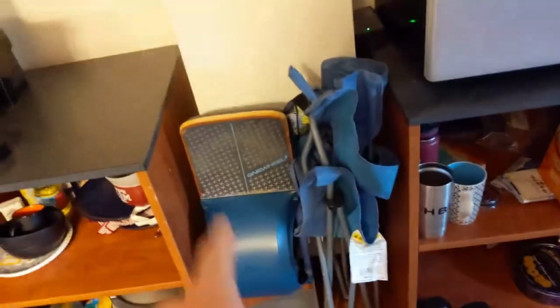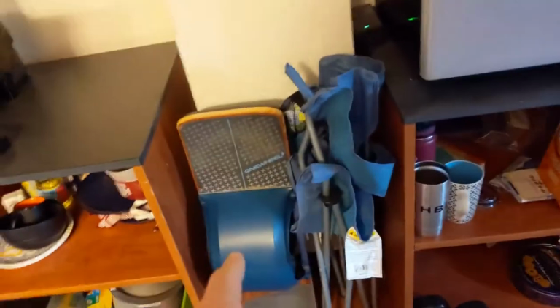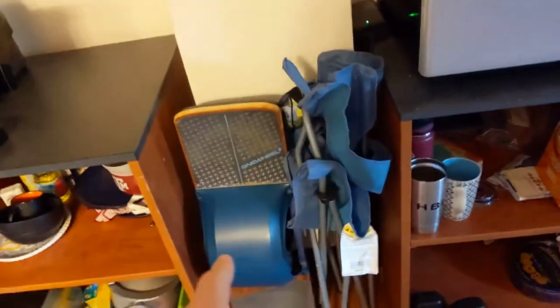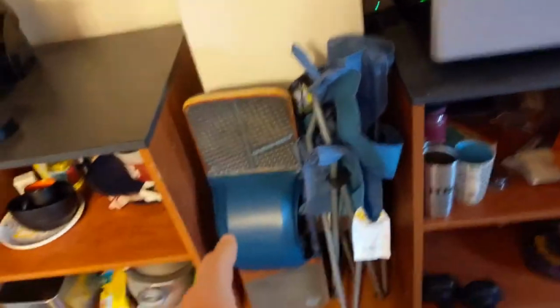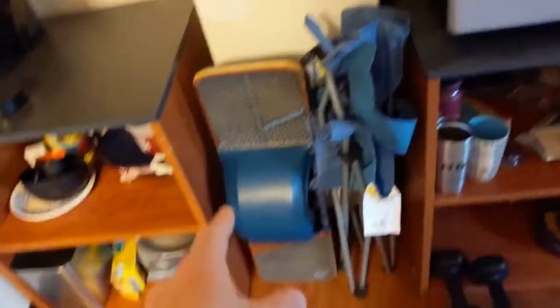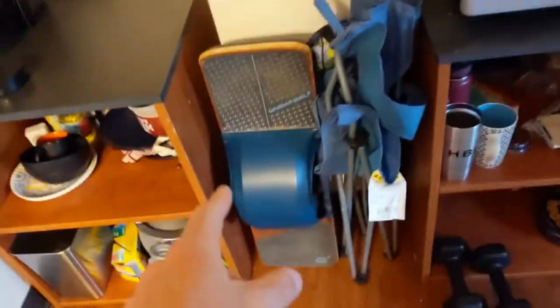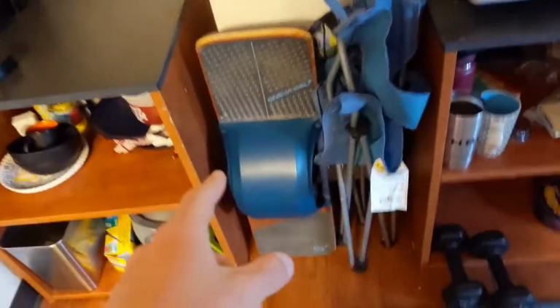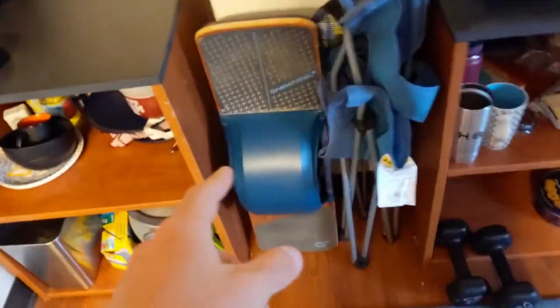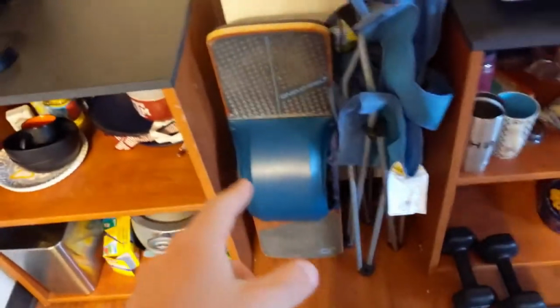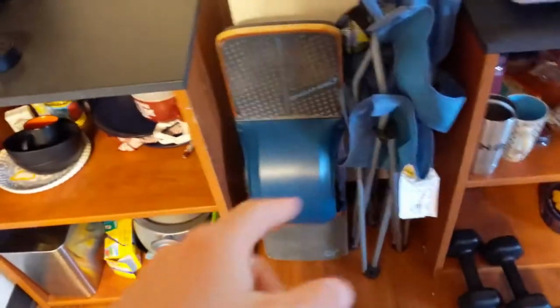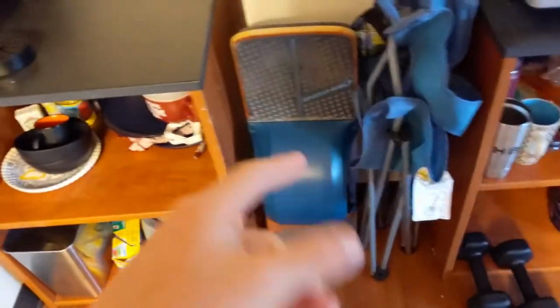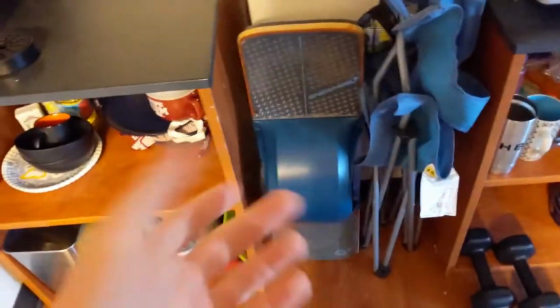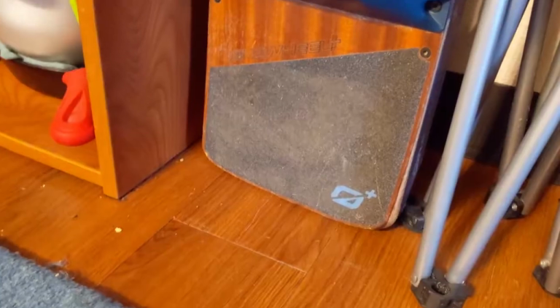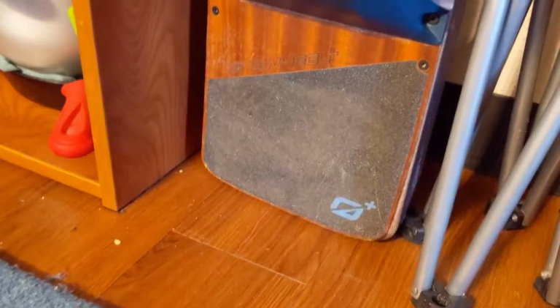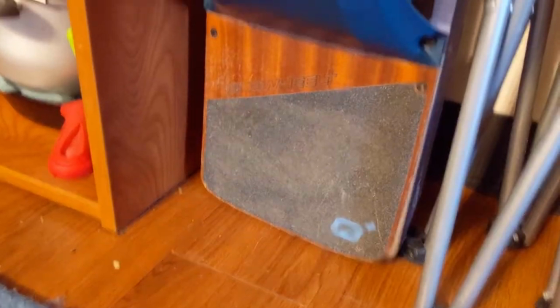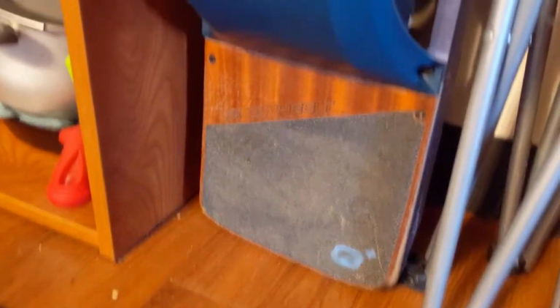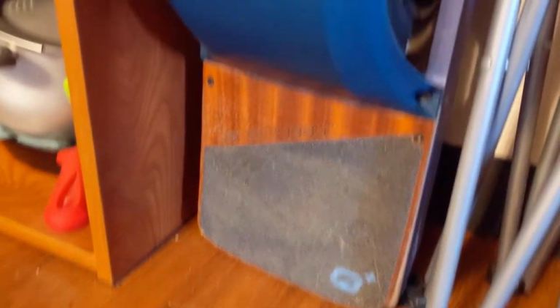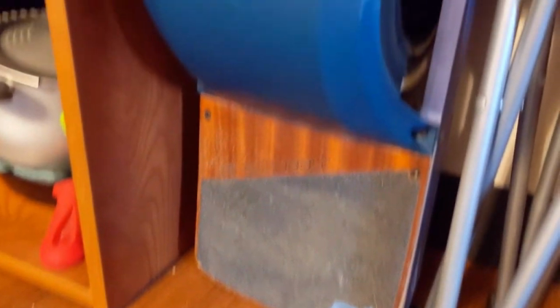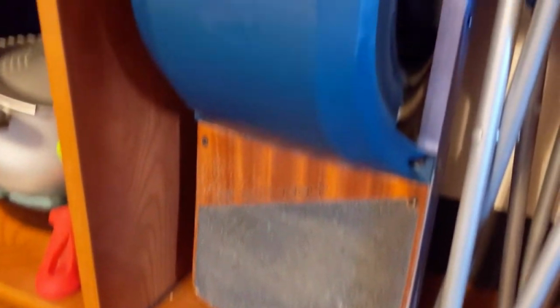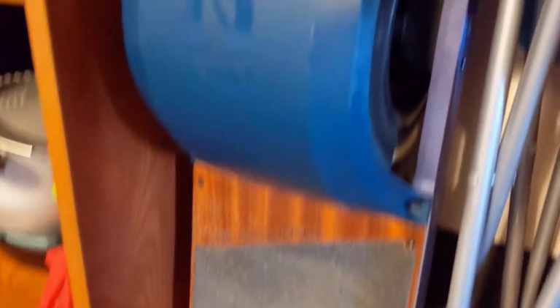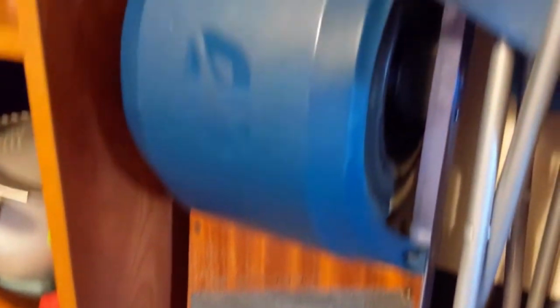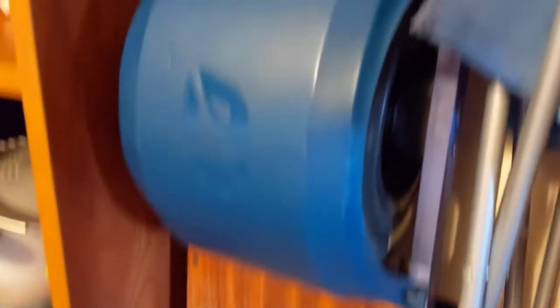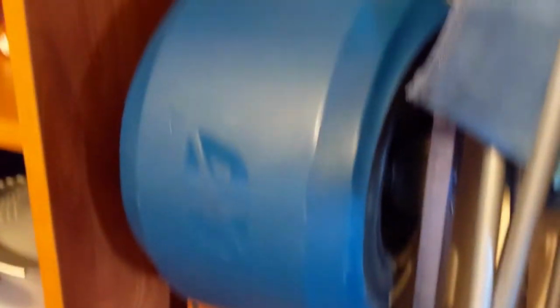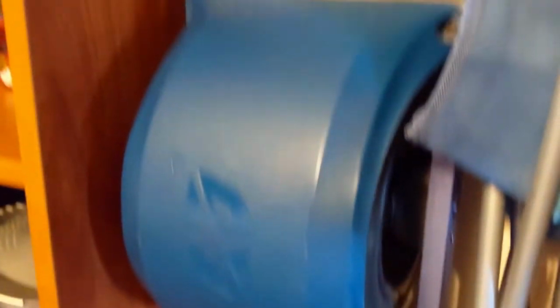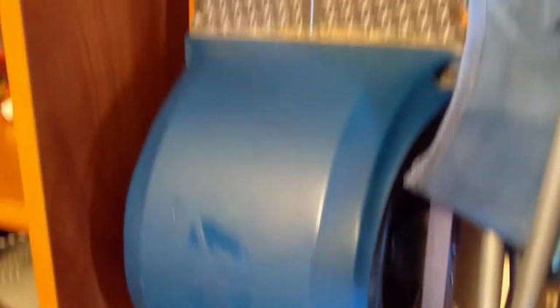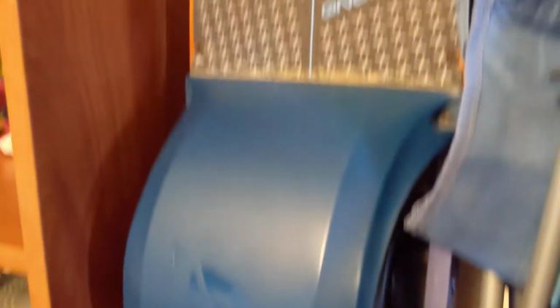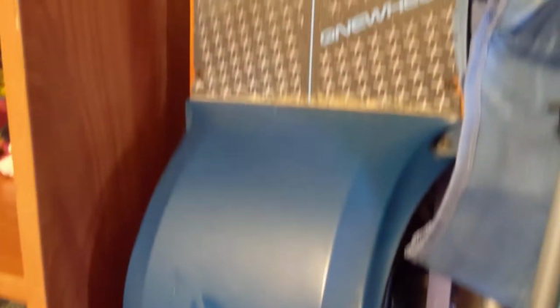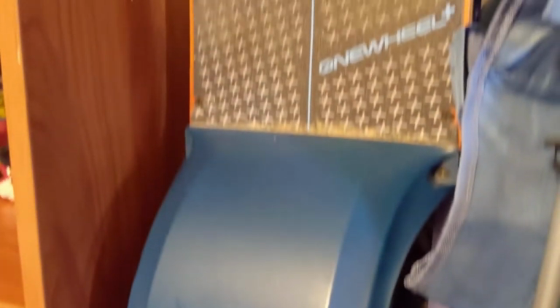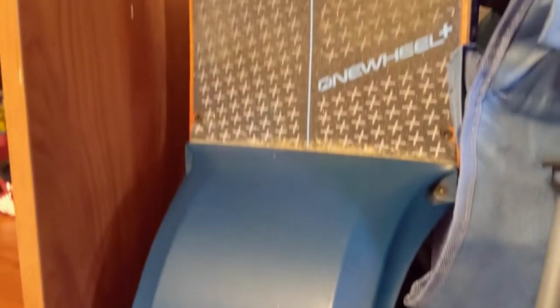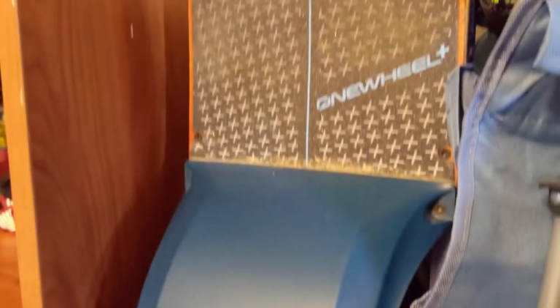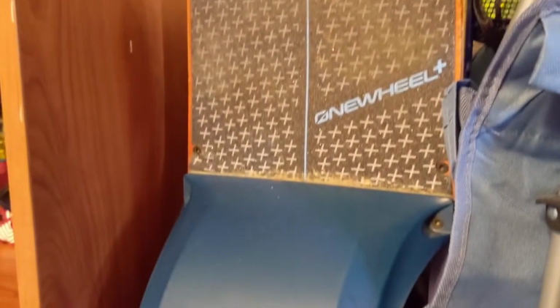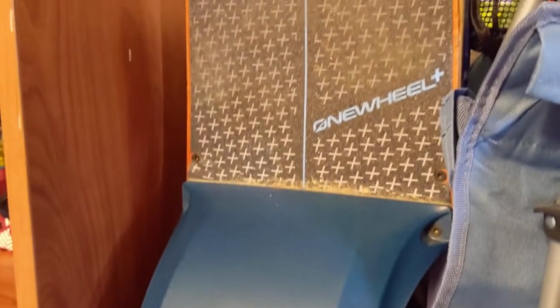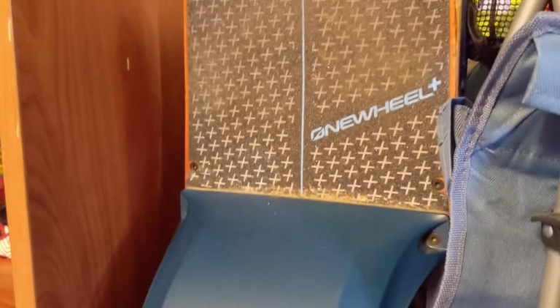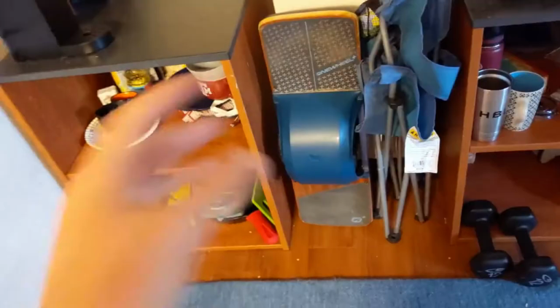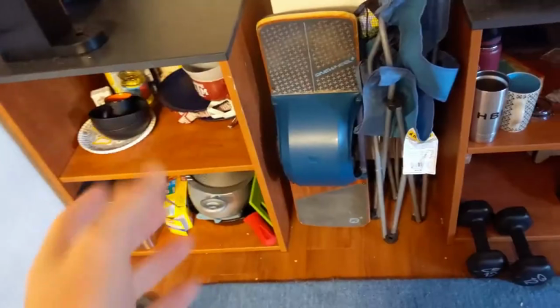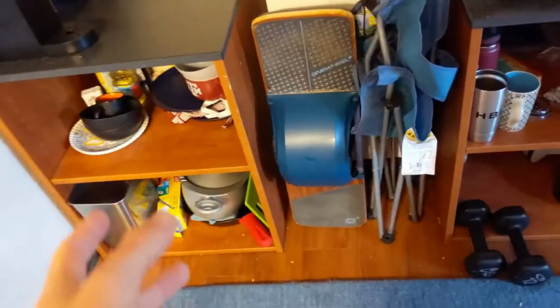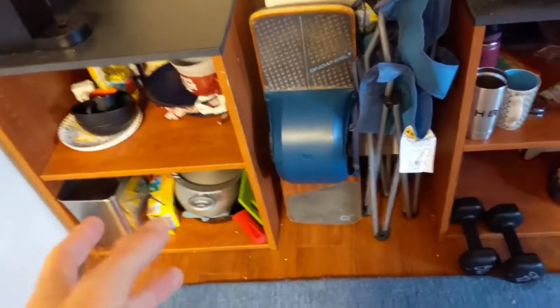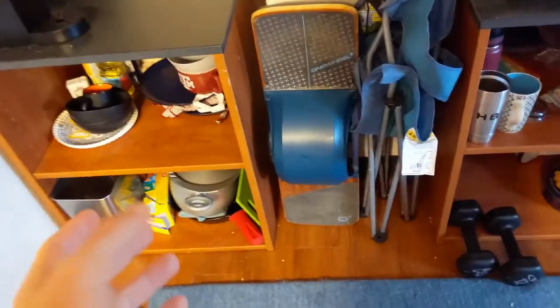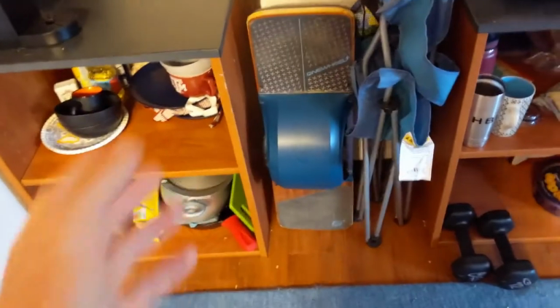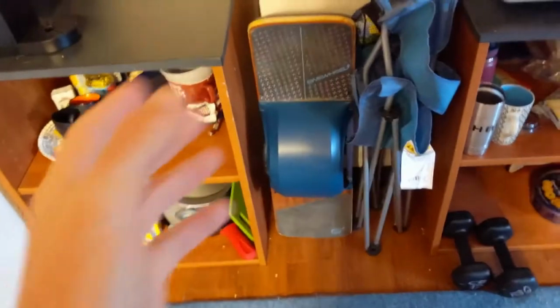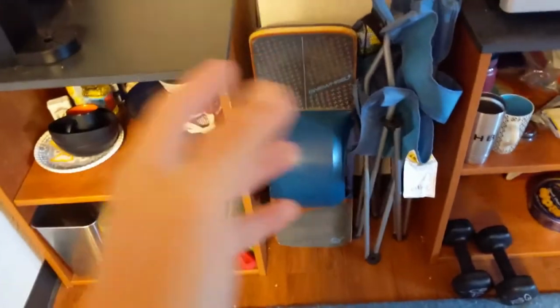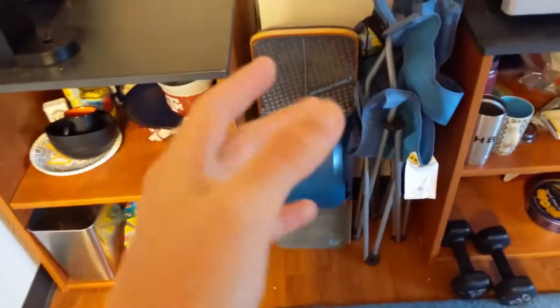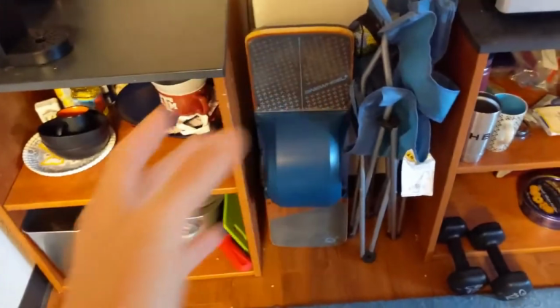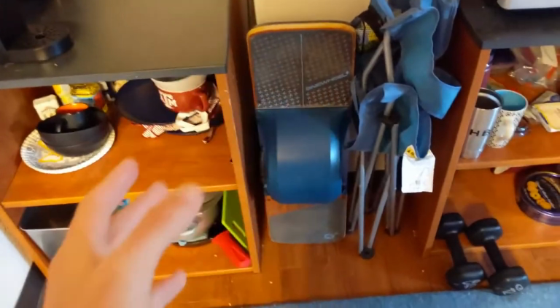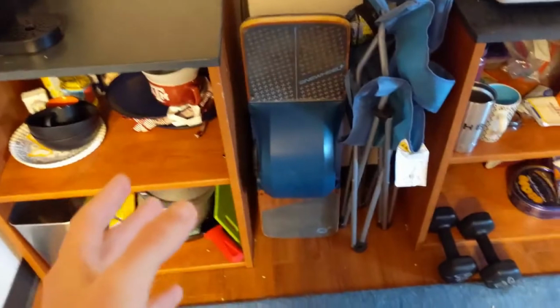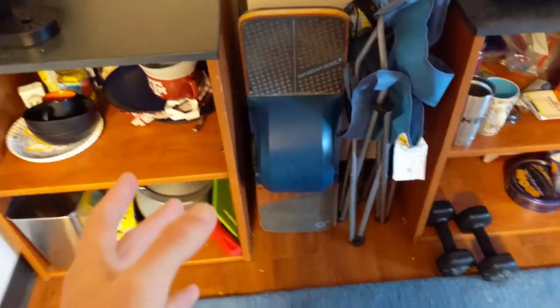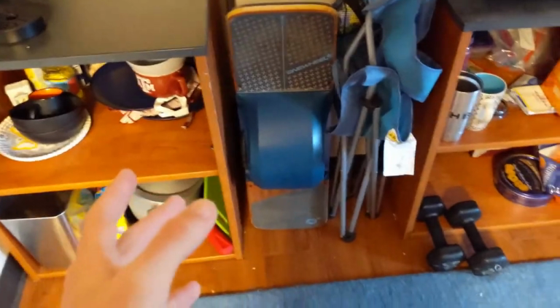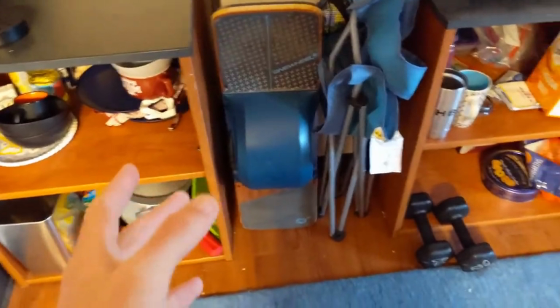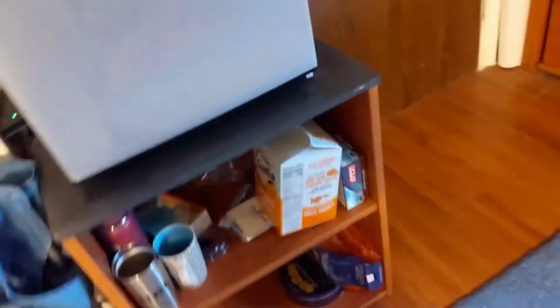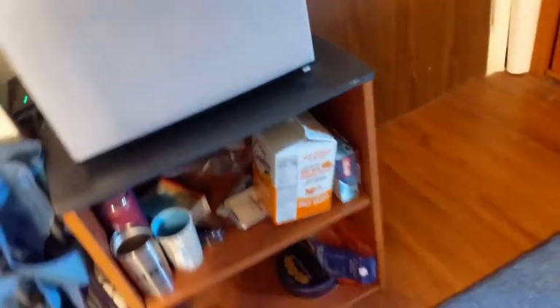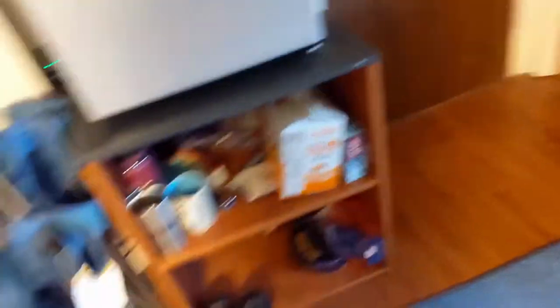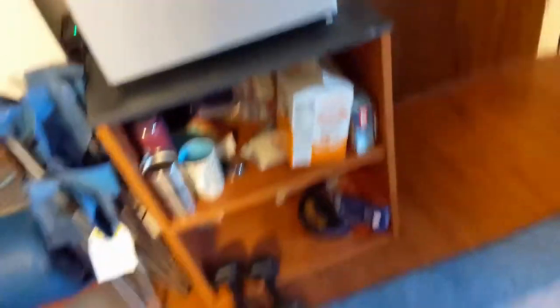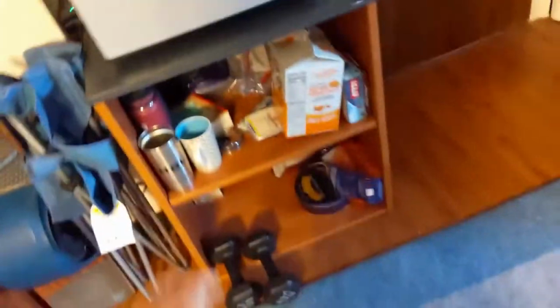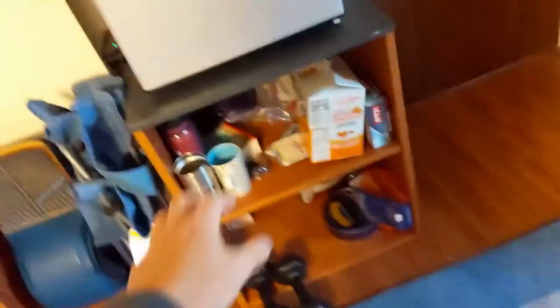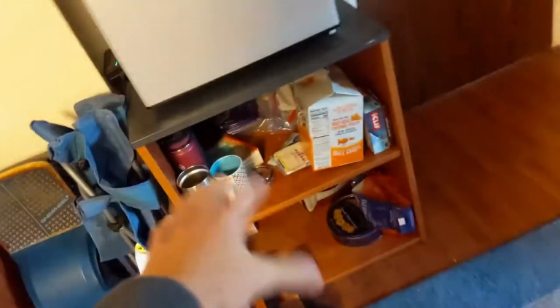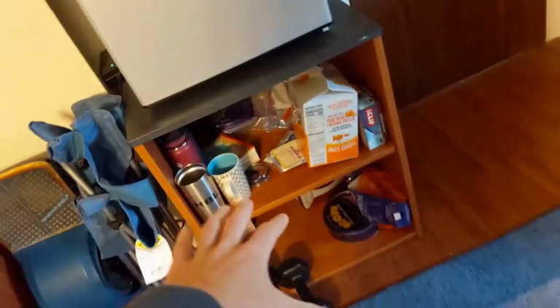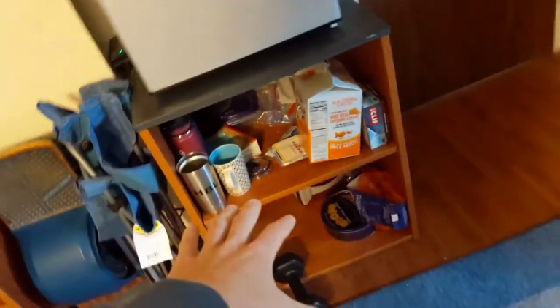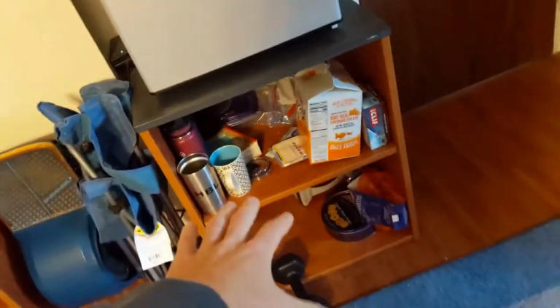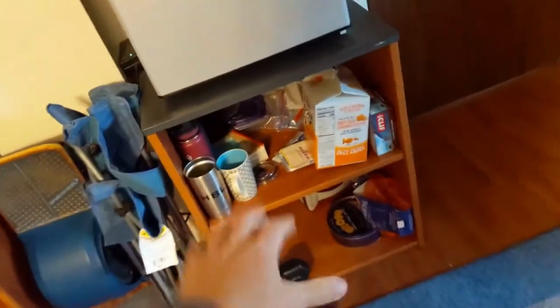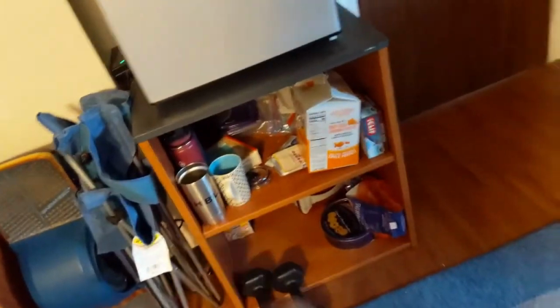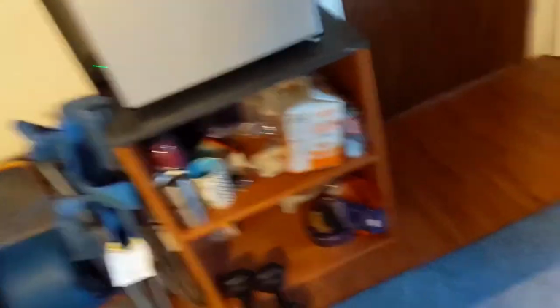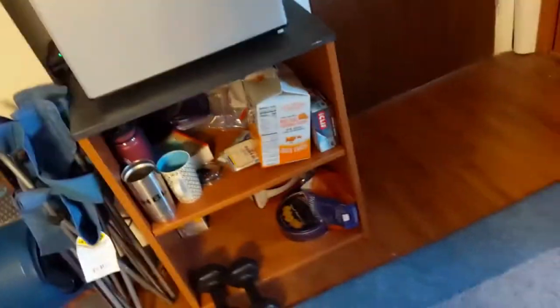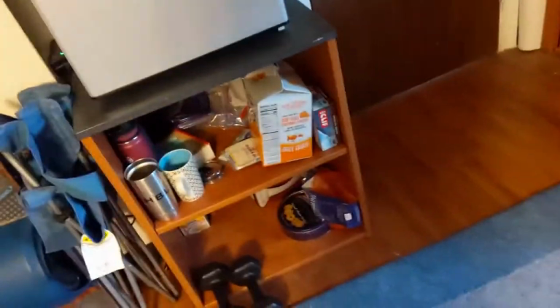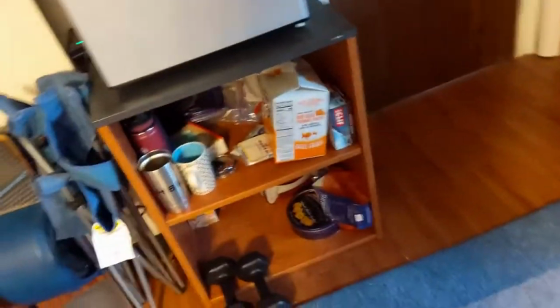A Onewheel — I really, really love my Onewheel. It gets you around campus super easily. I'll do a whole review on that. And snacks. That's it.